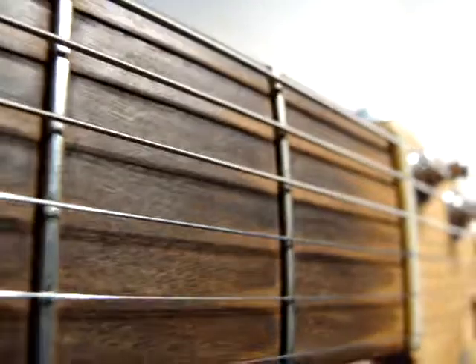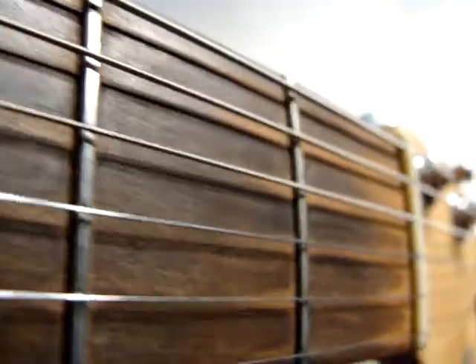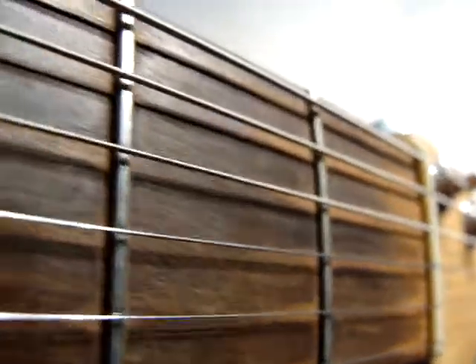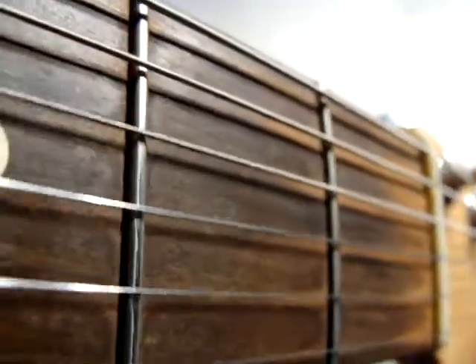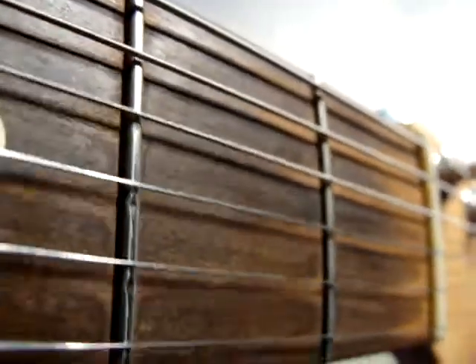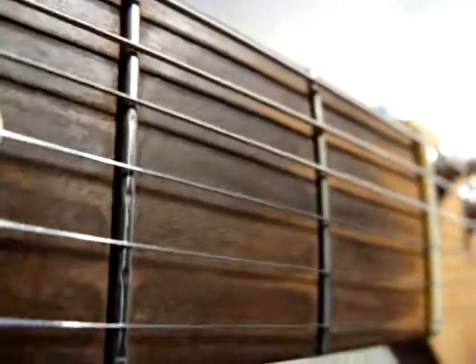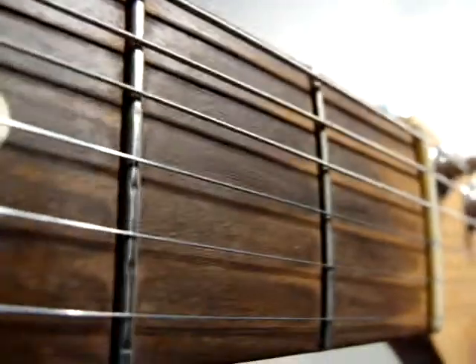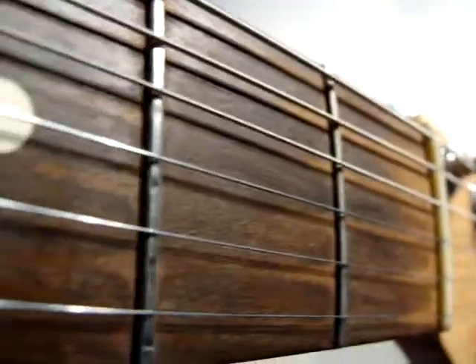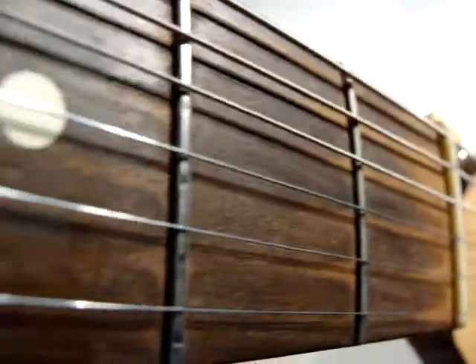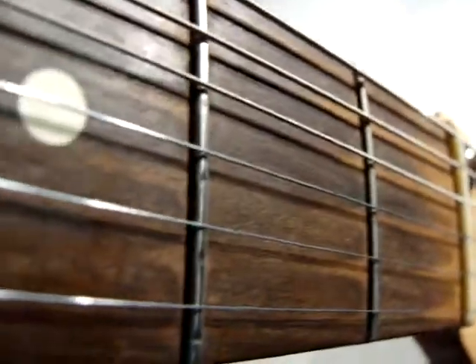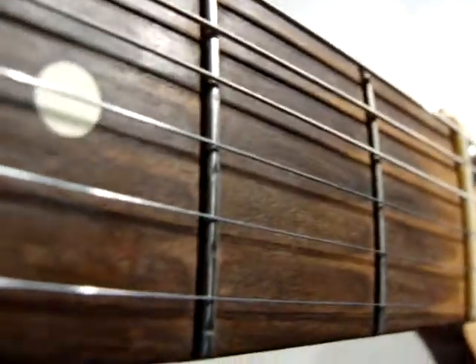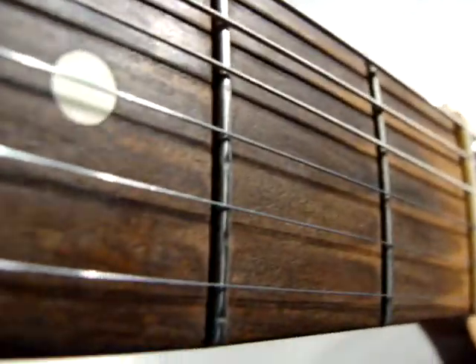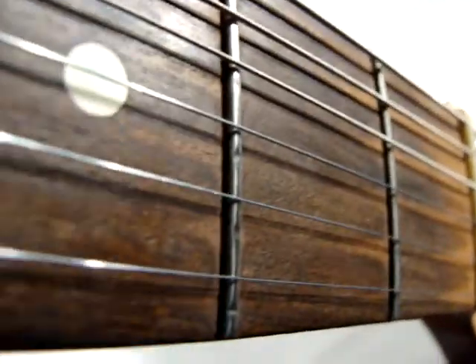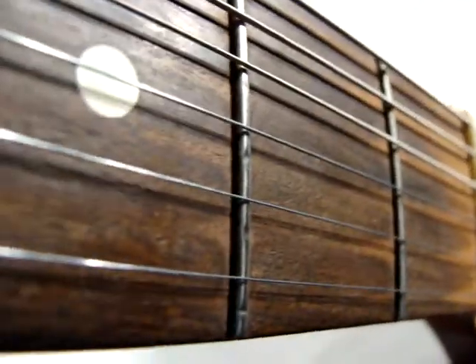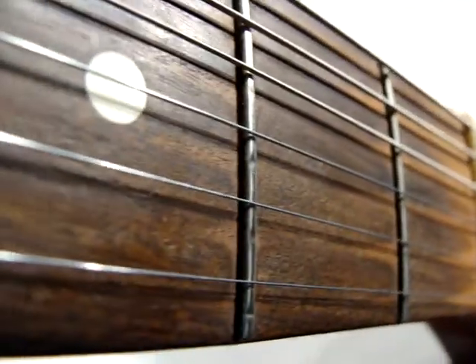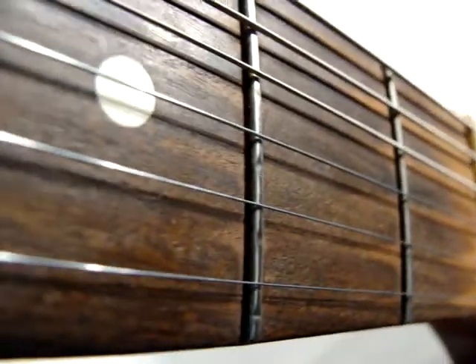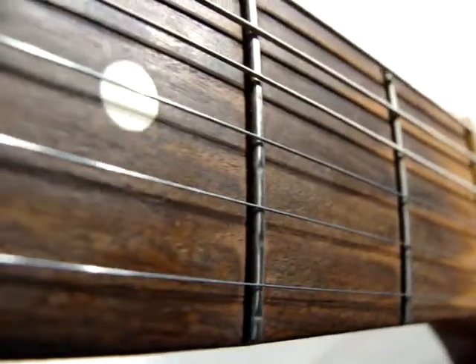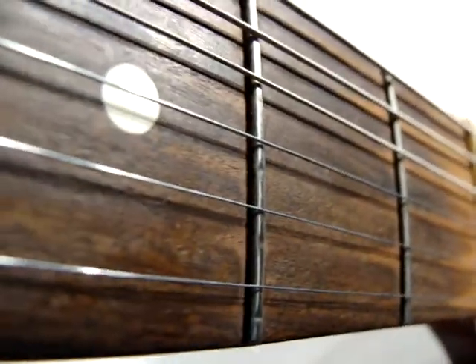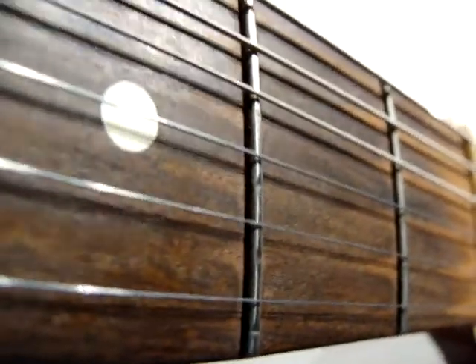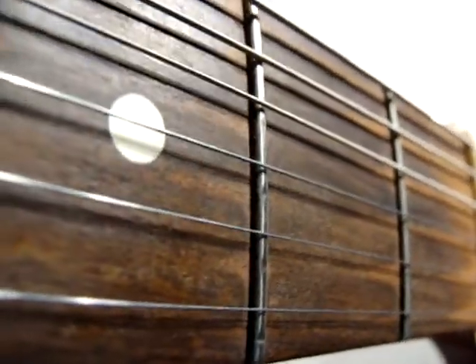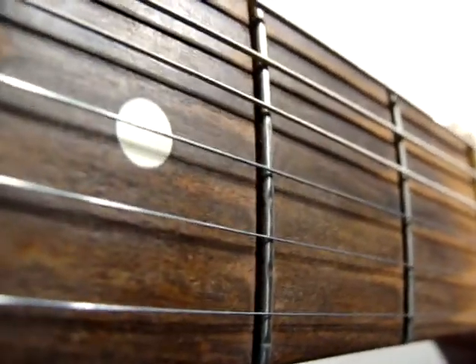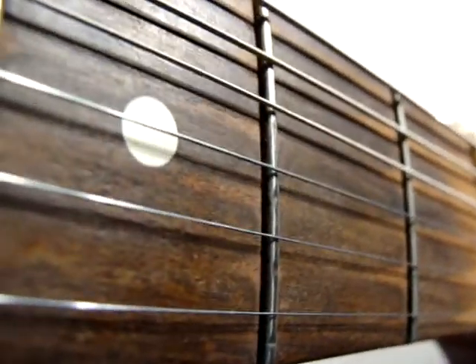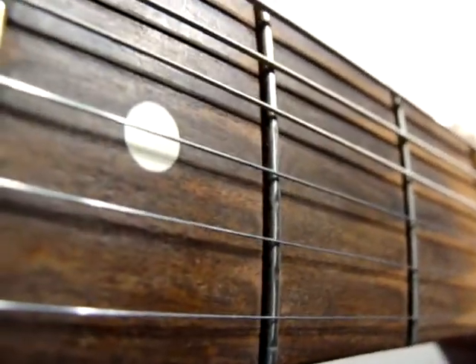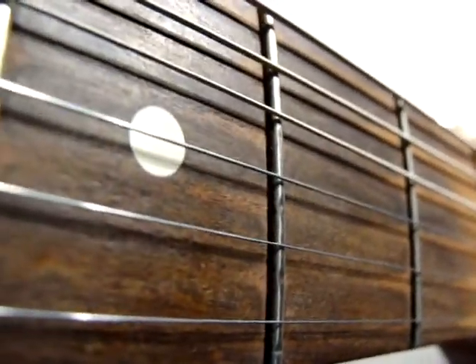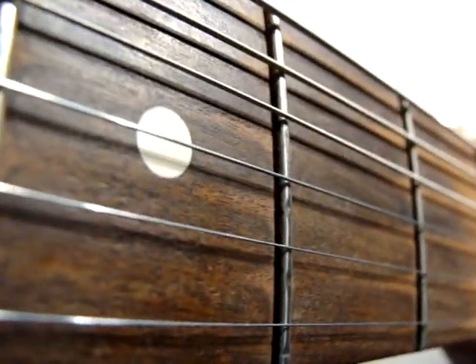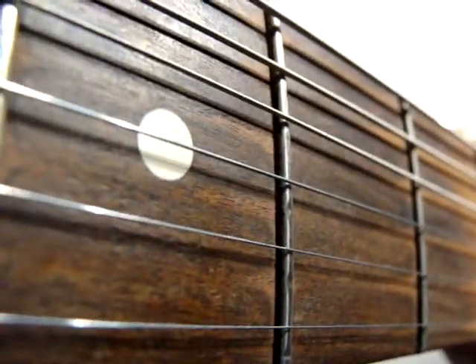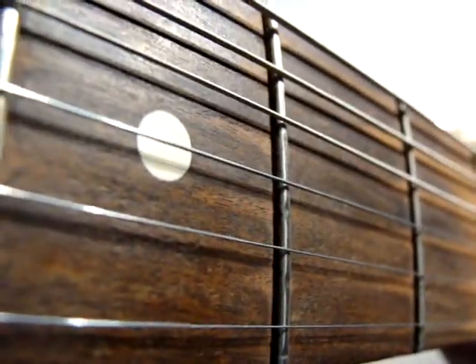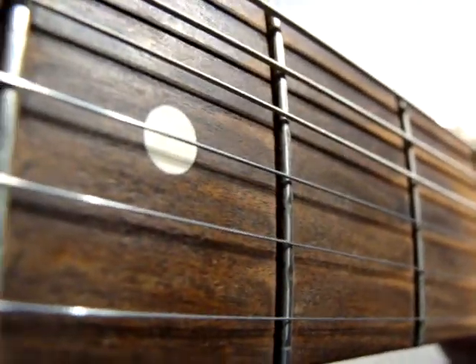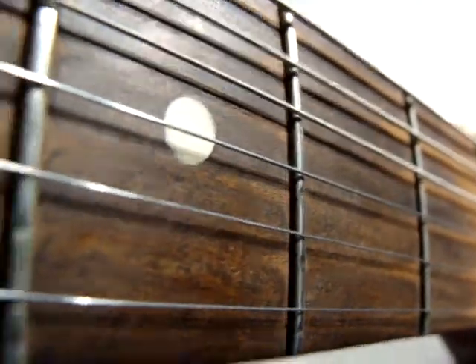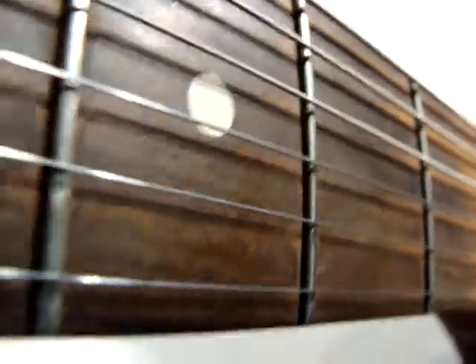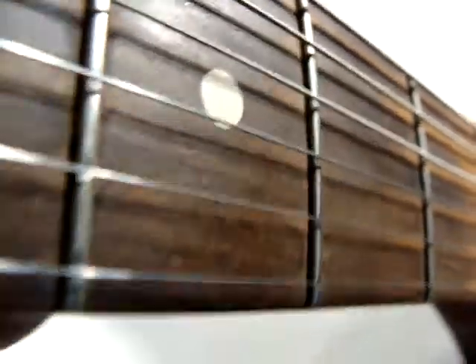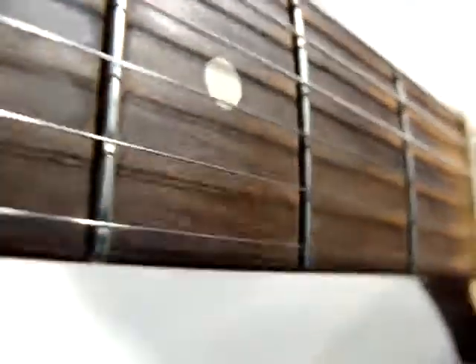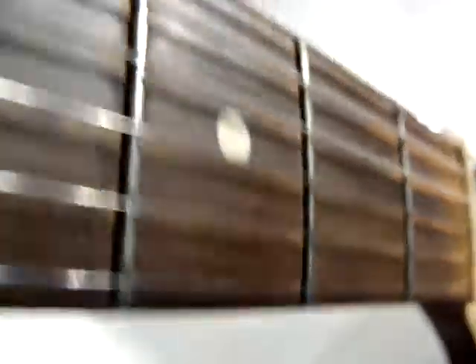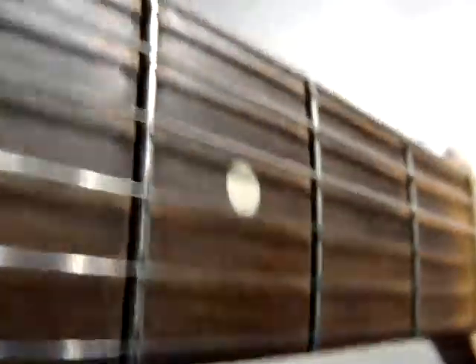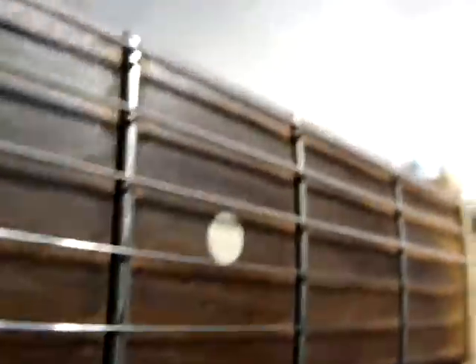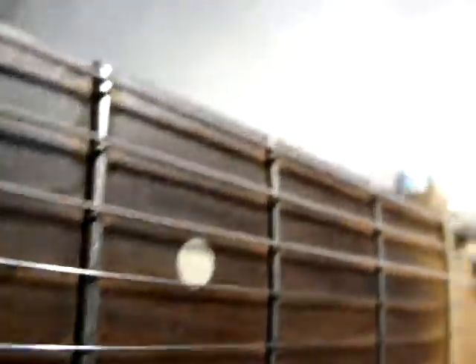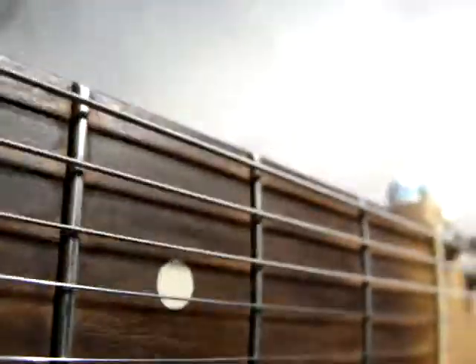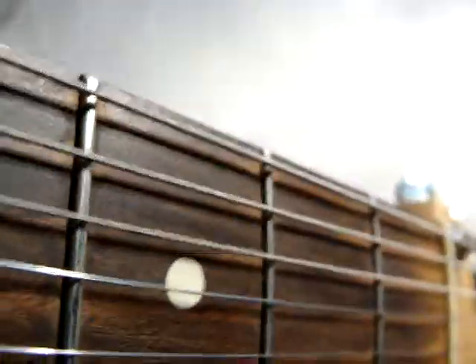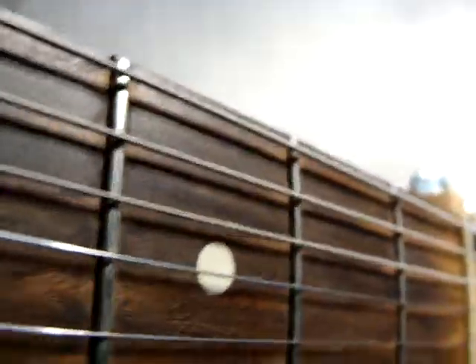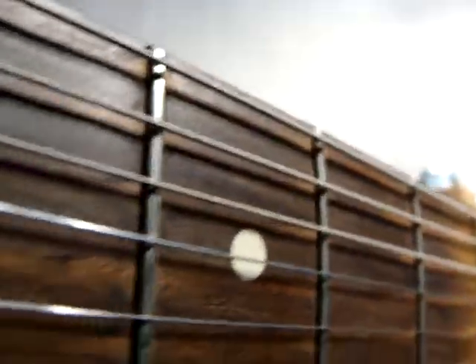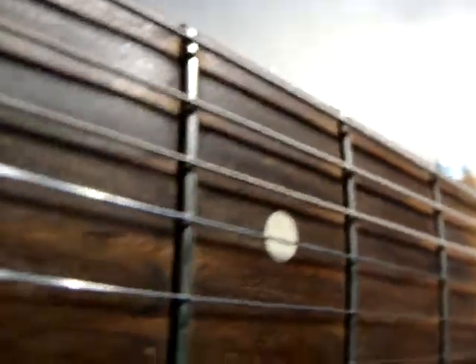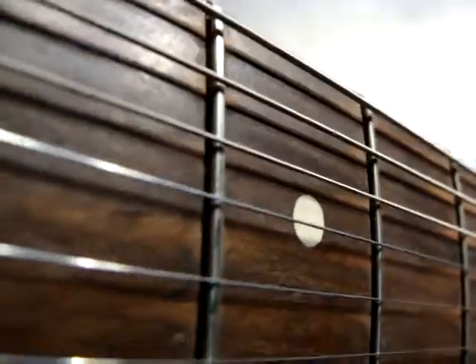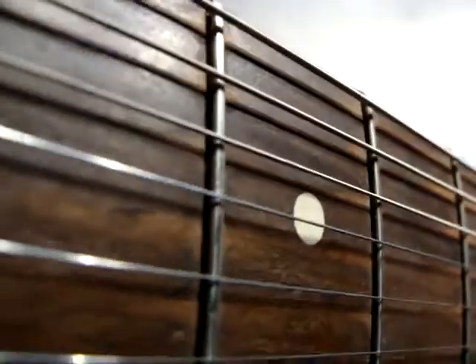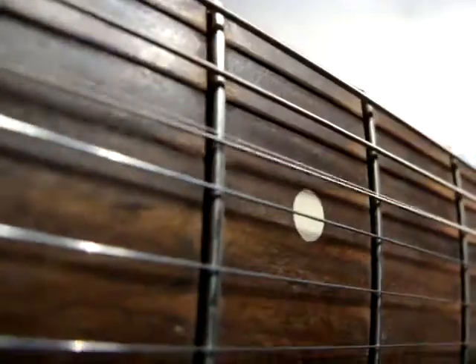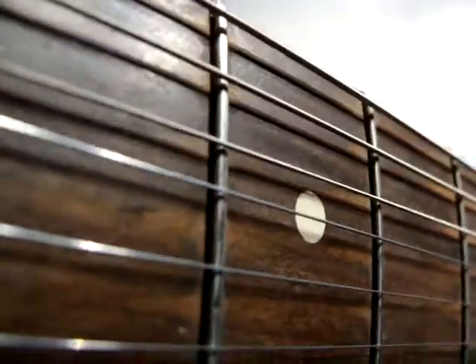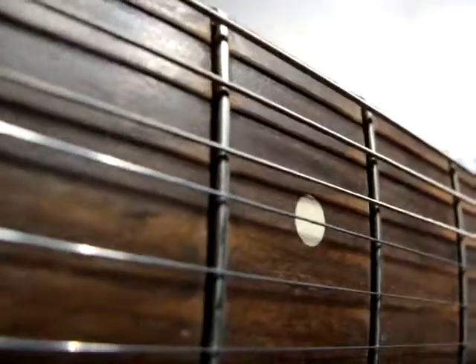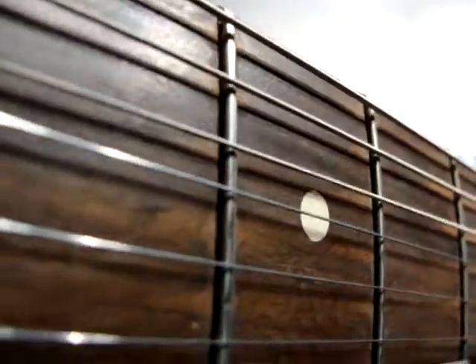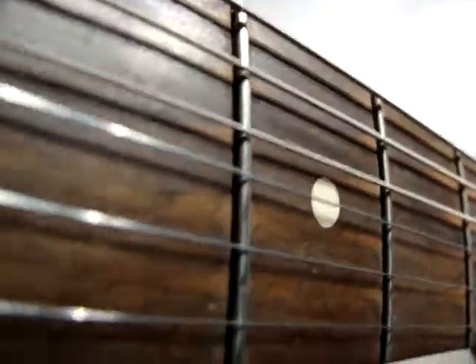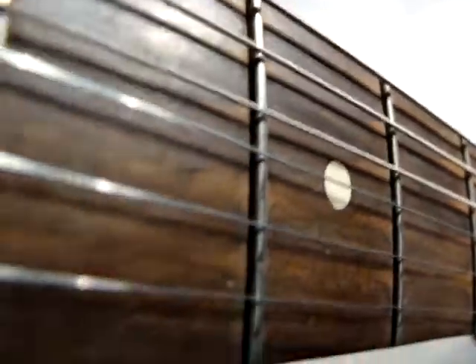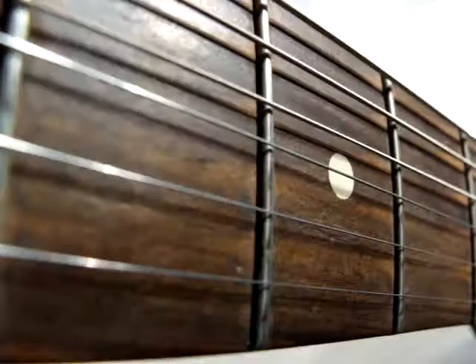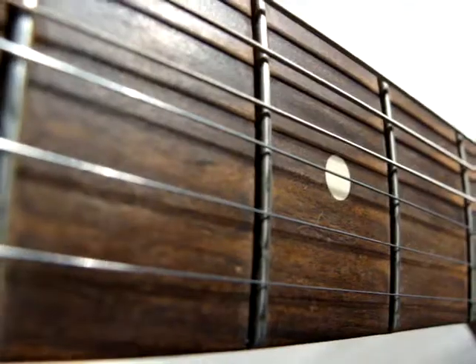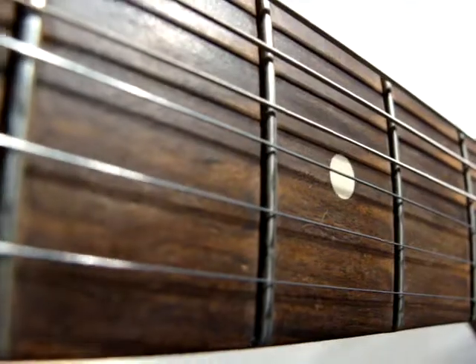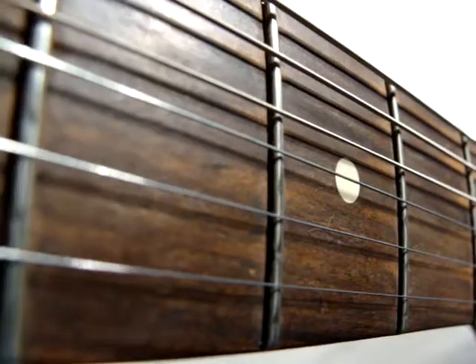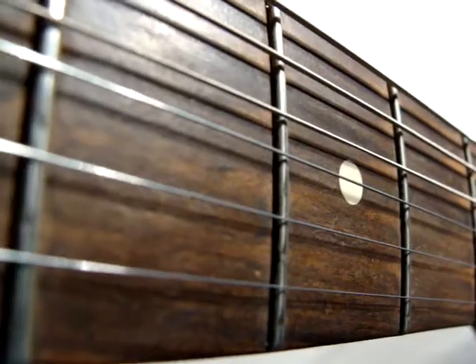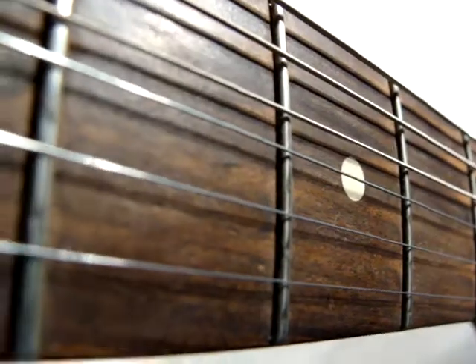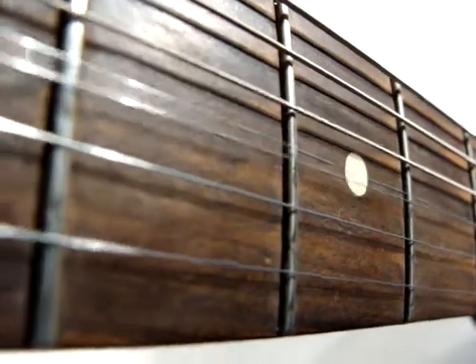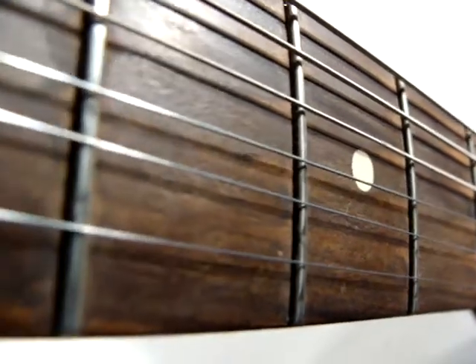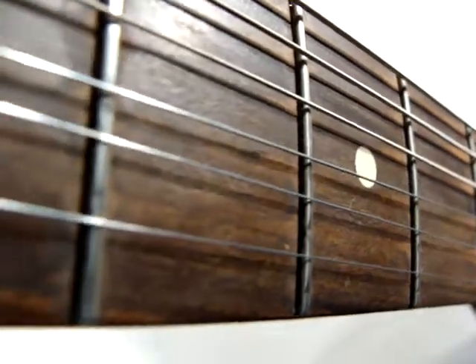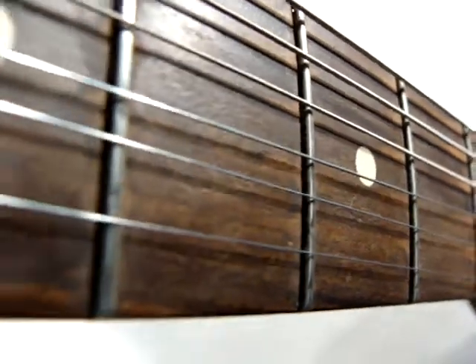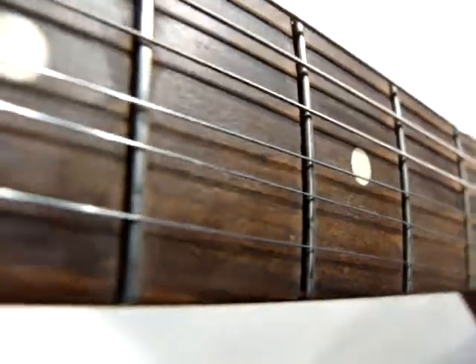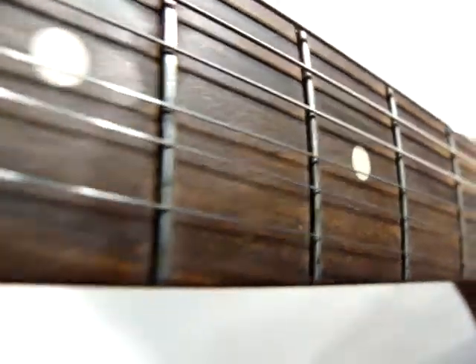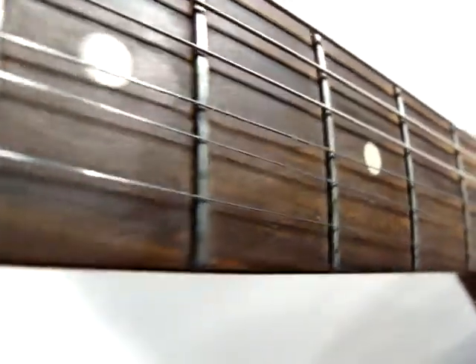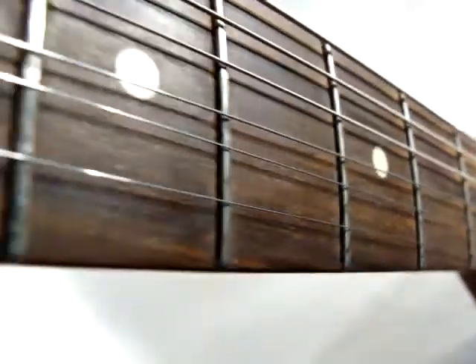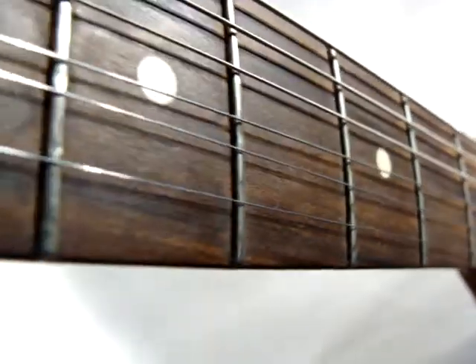A little bit of fret wire. I did a demo — it plays great, sounds great. Just like it should.